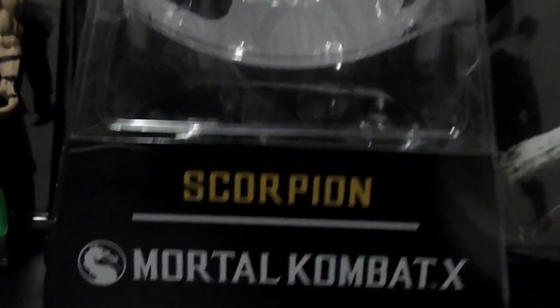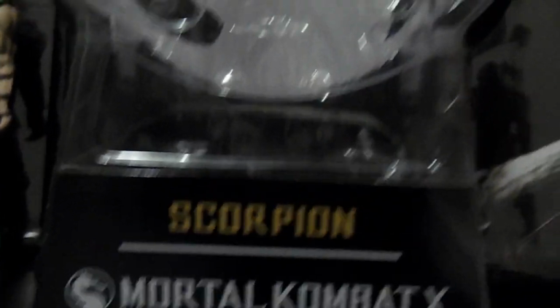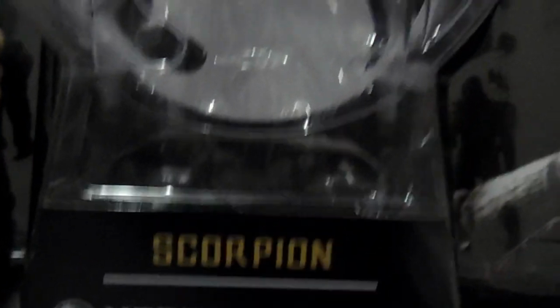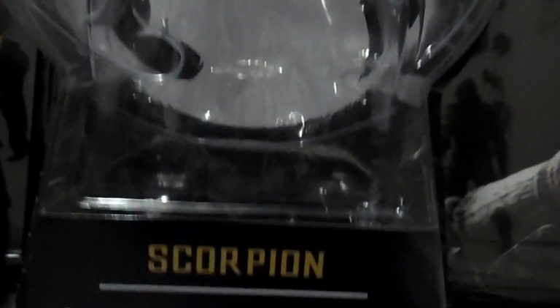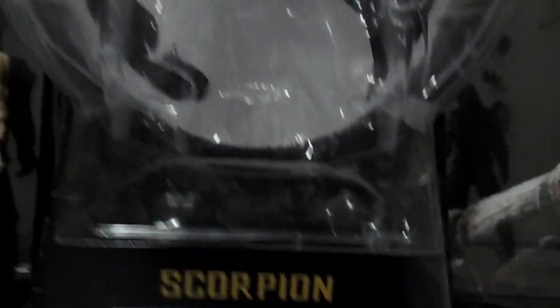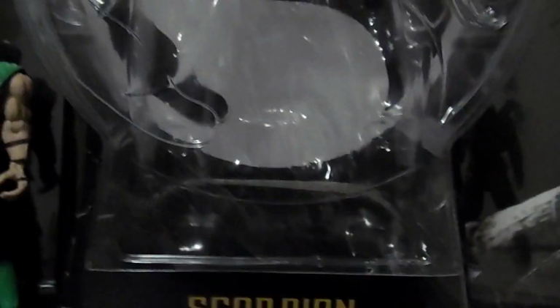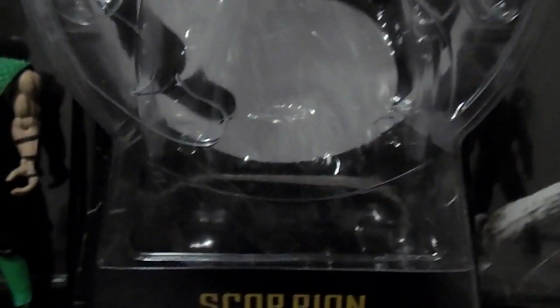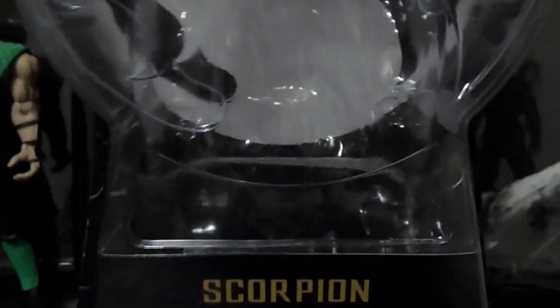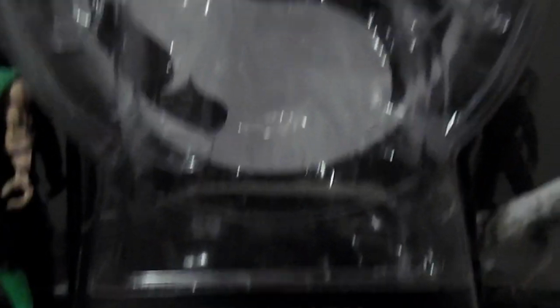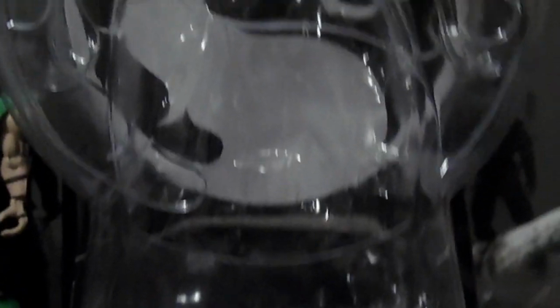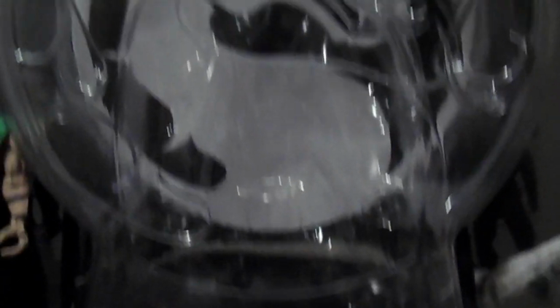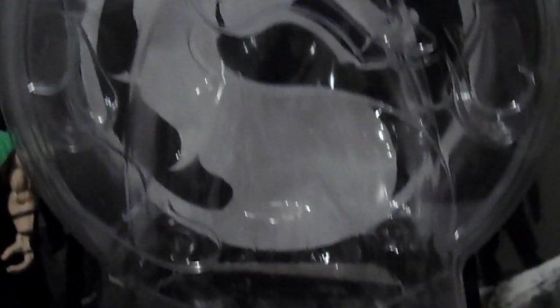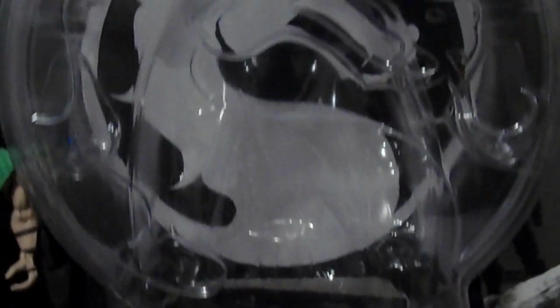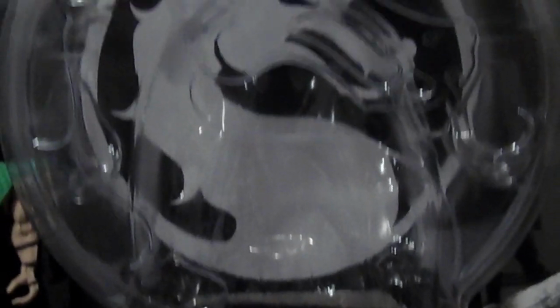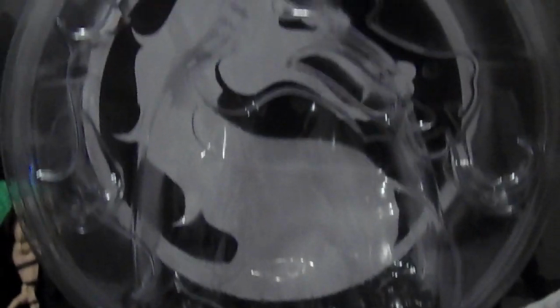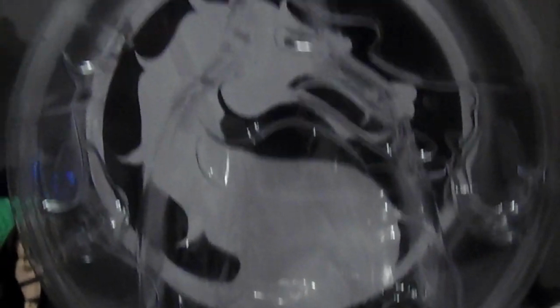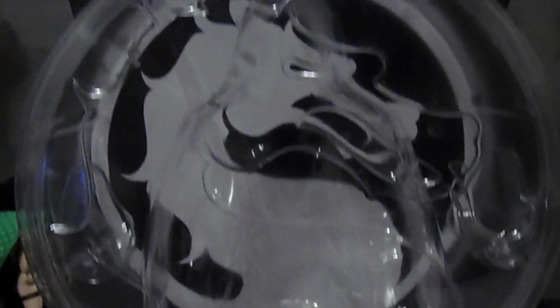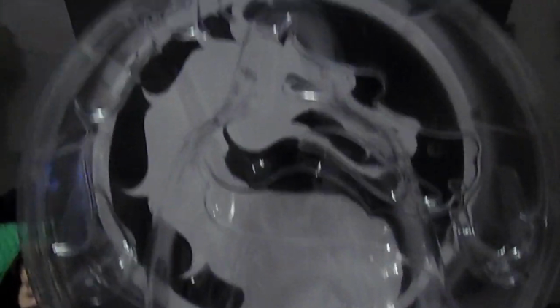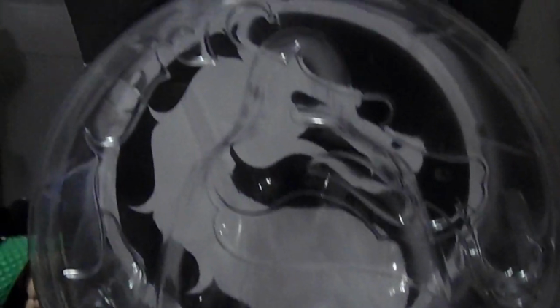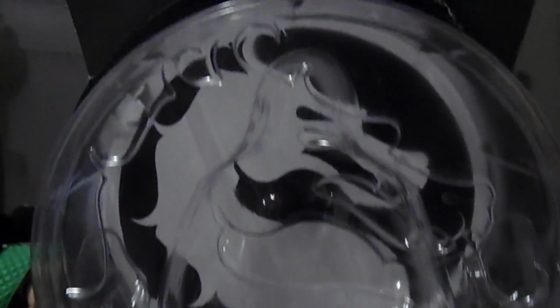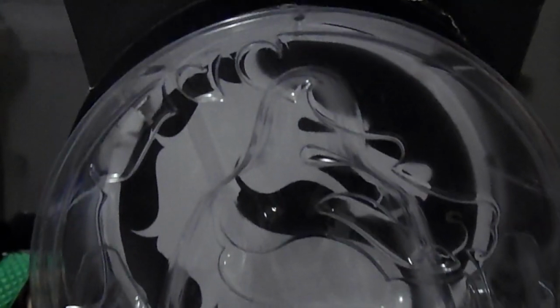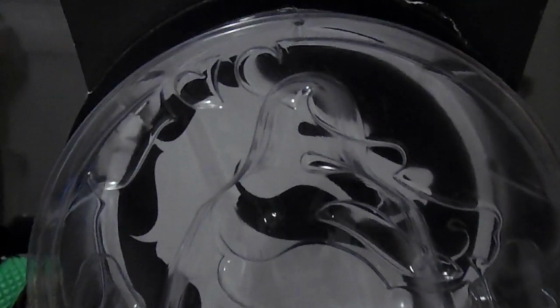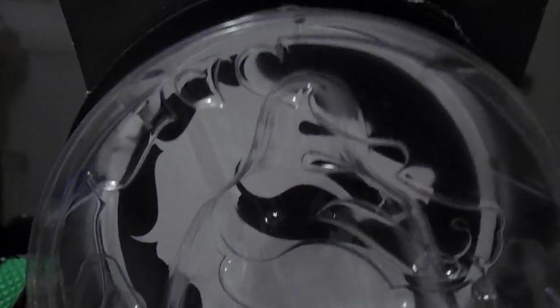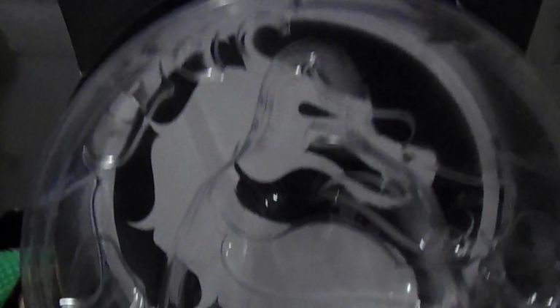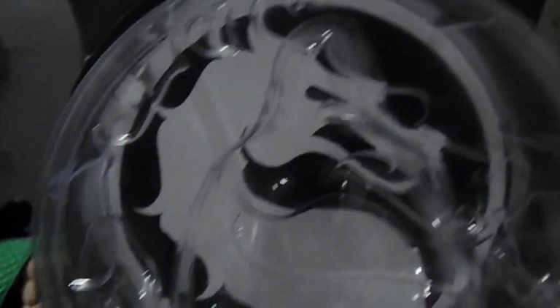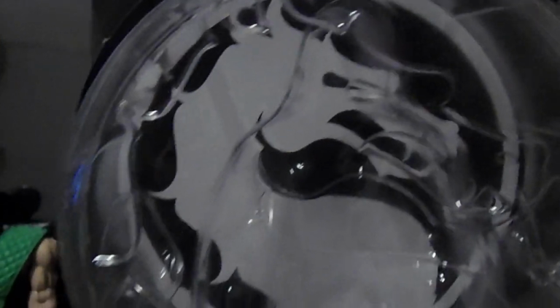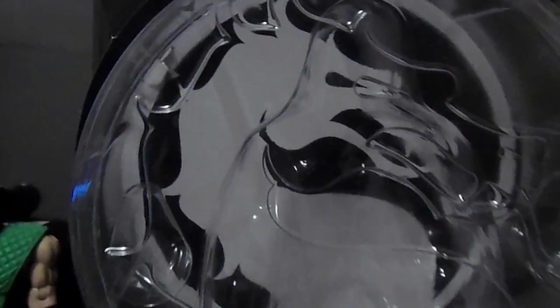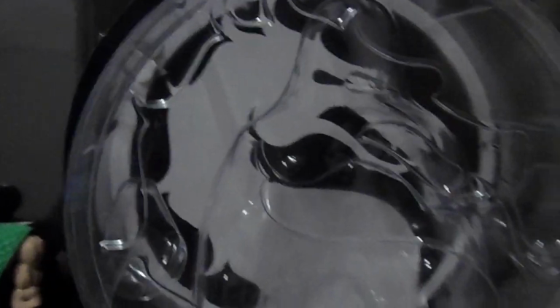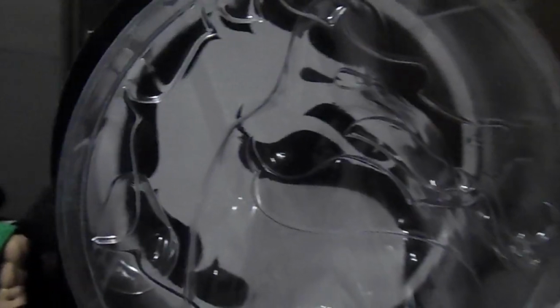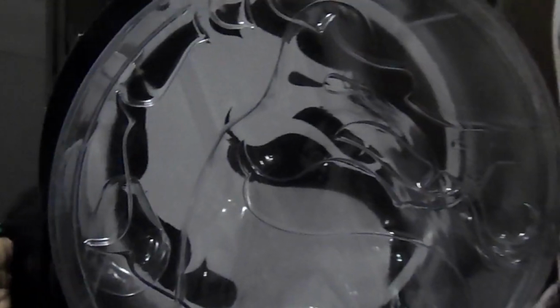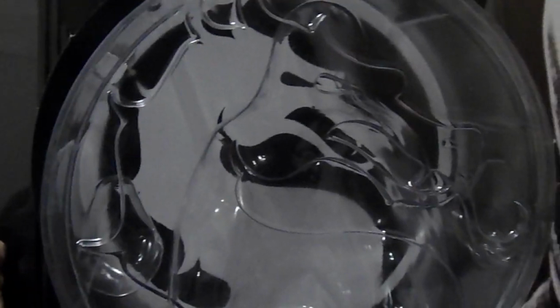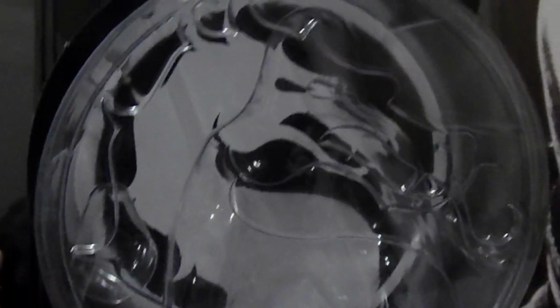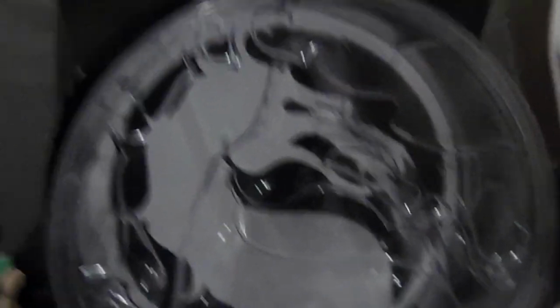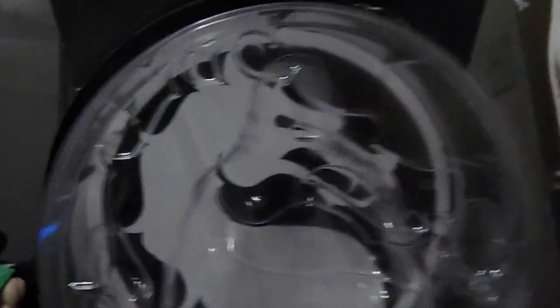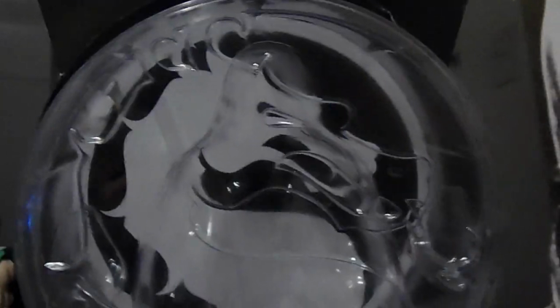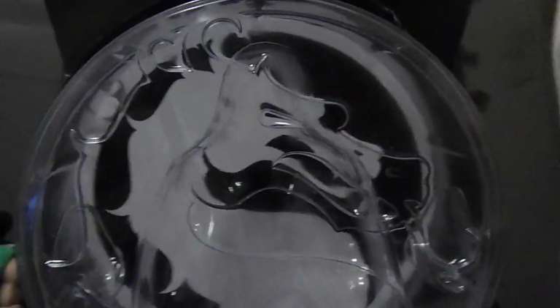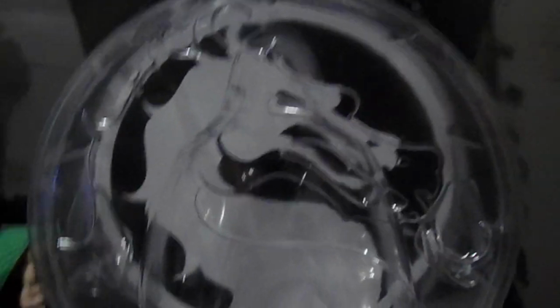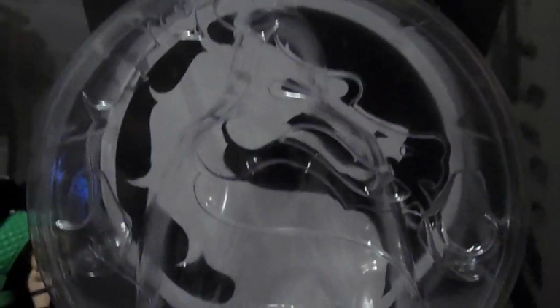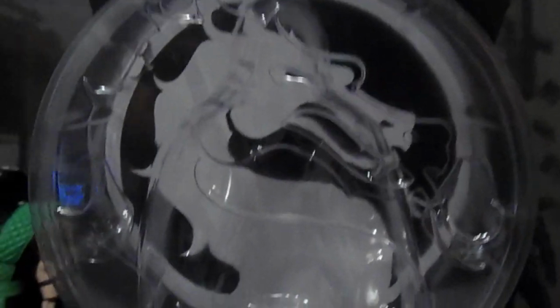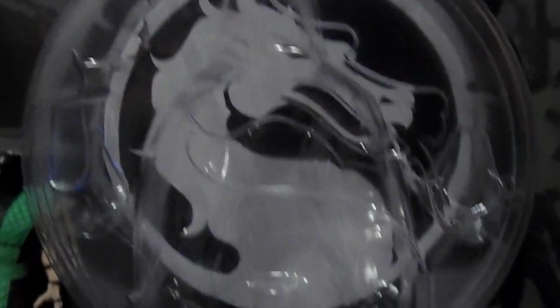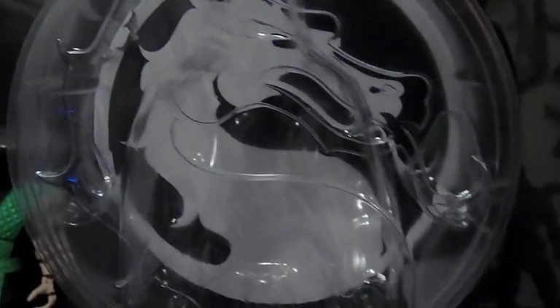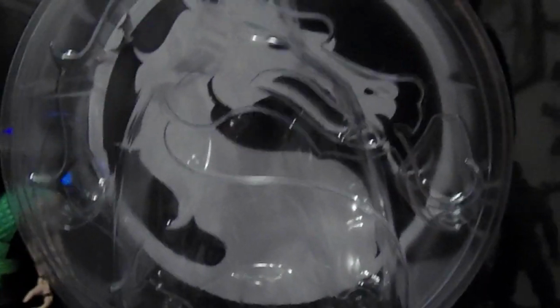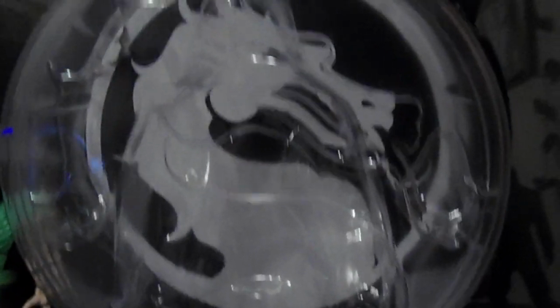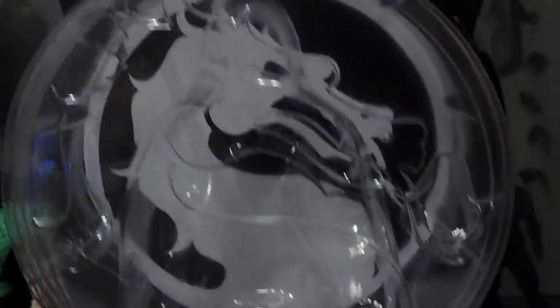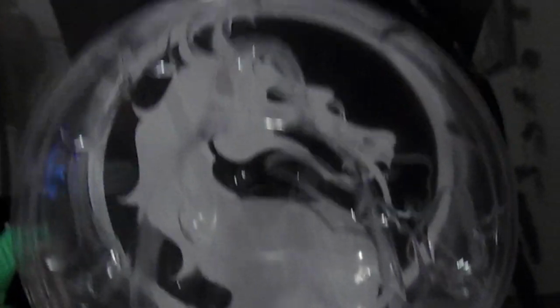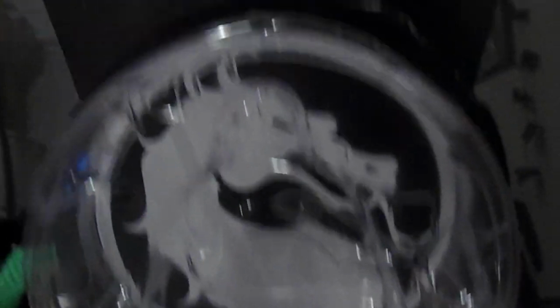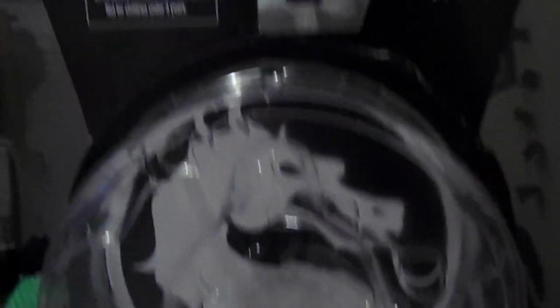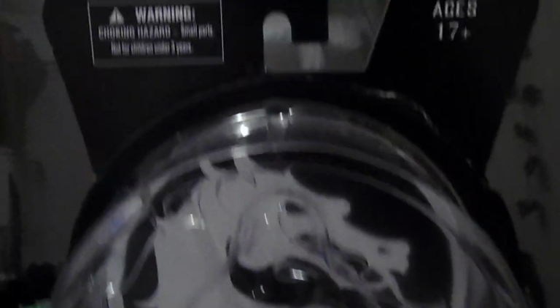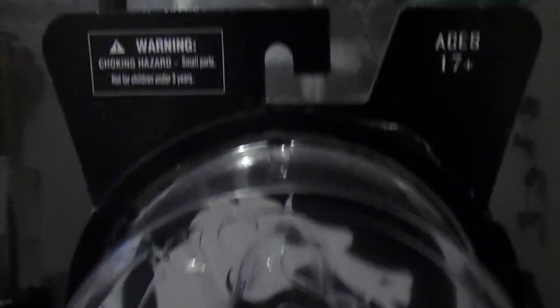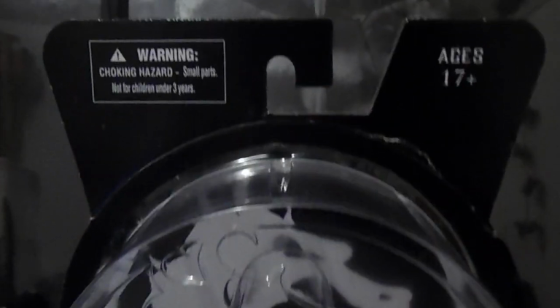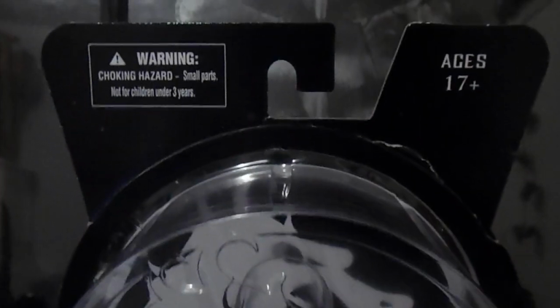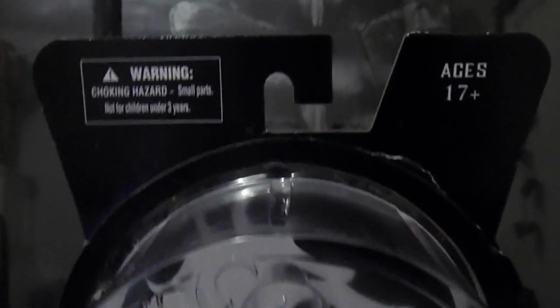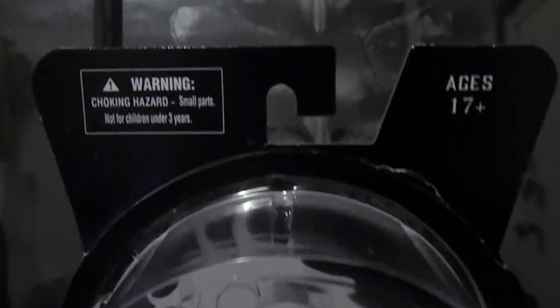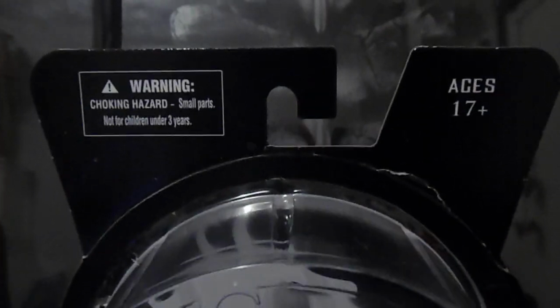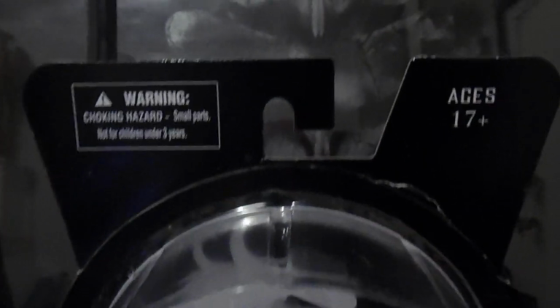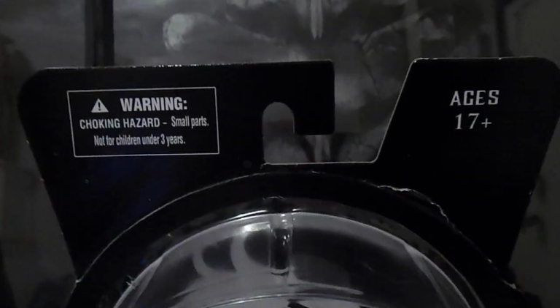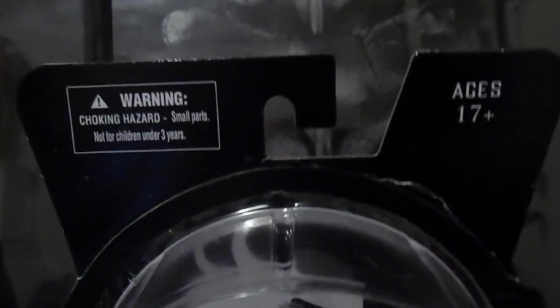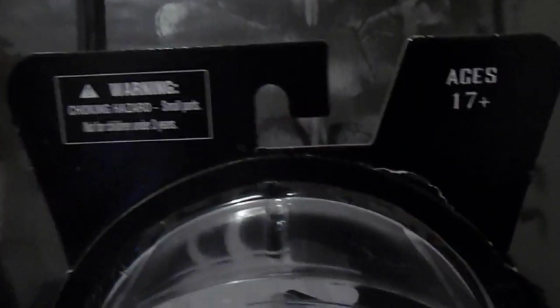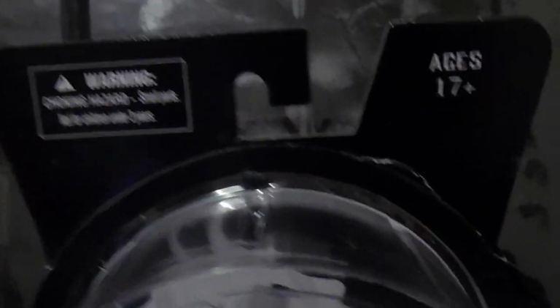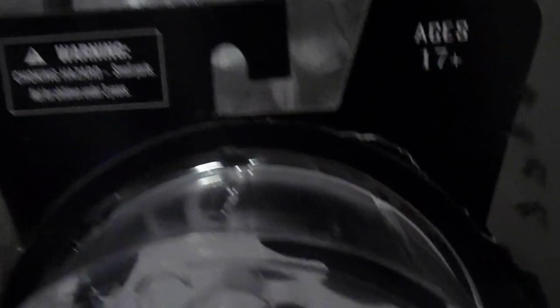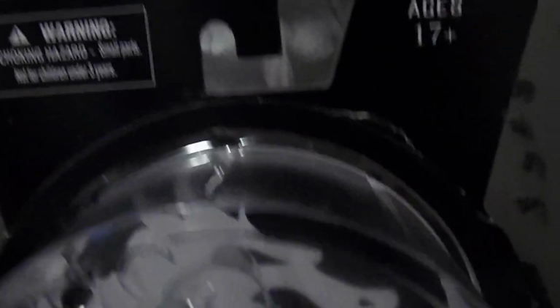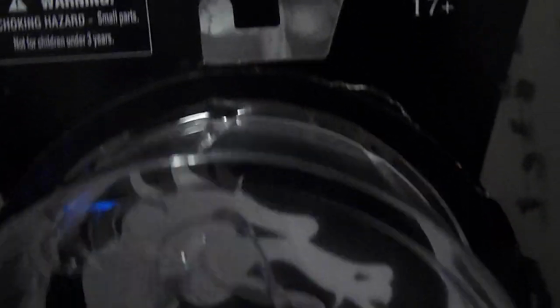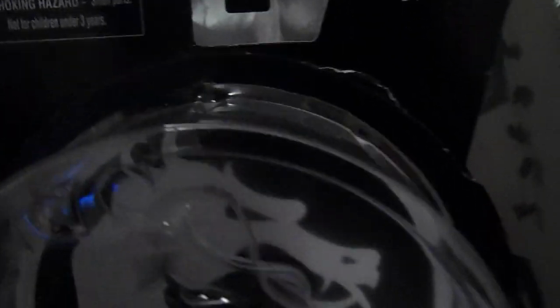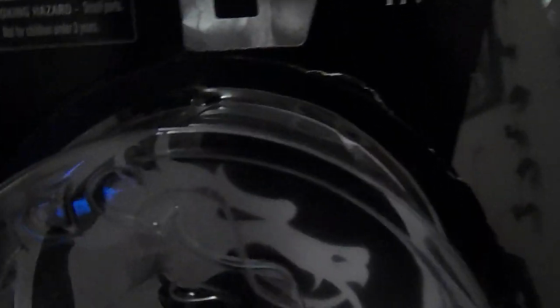In front of the packaging, there's a very nice dragon logo on the front of the blister, which is freaking awesome.